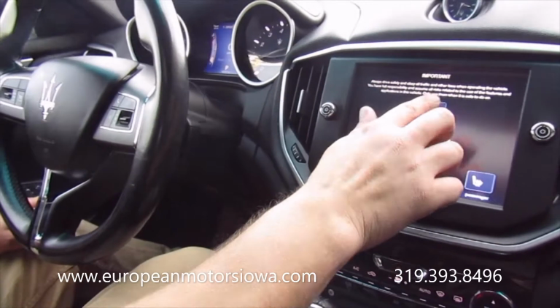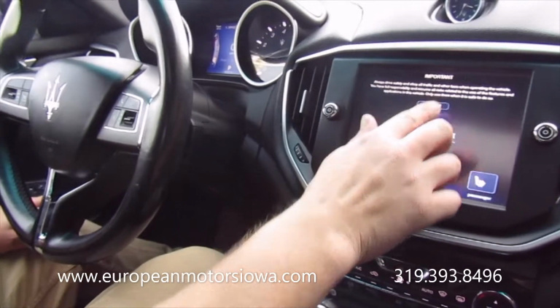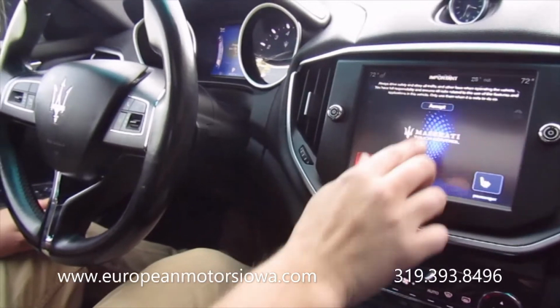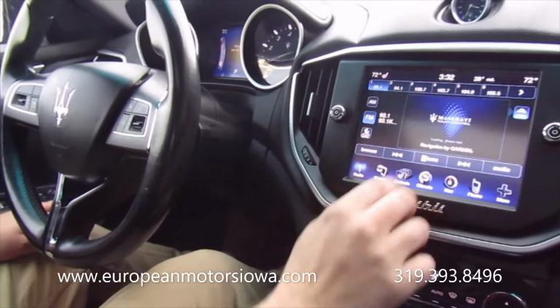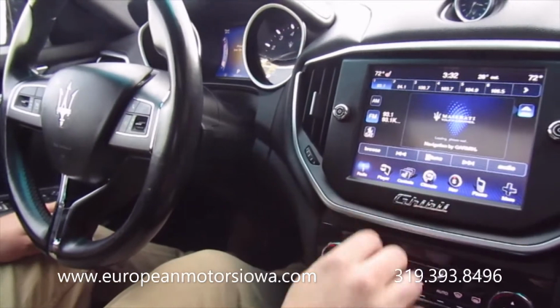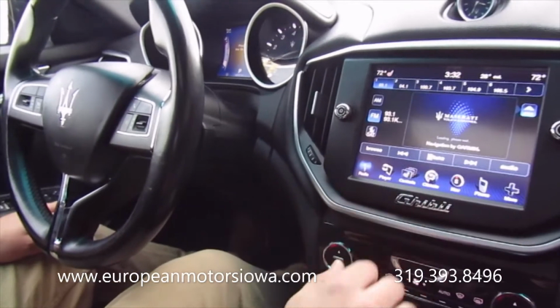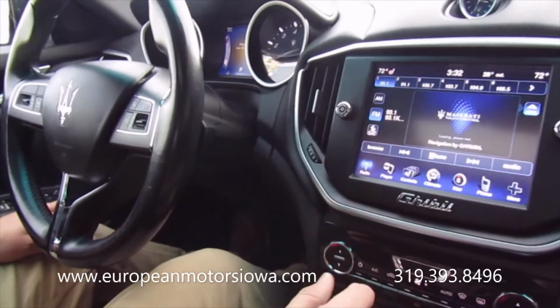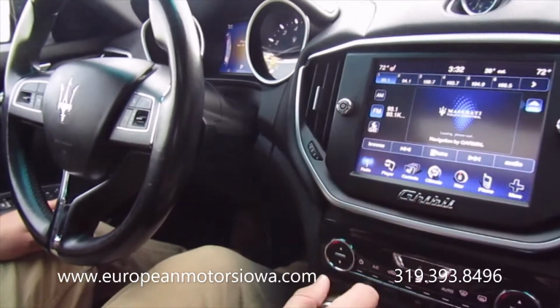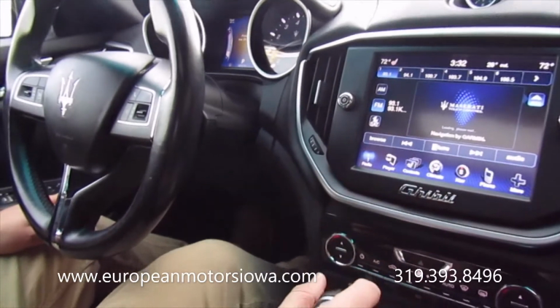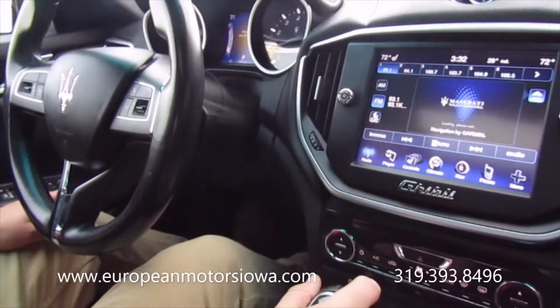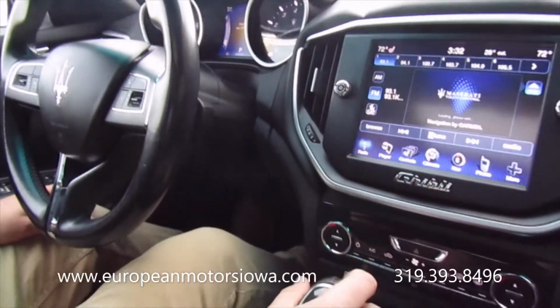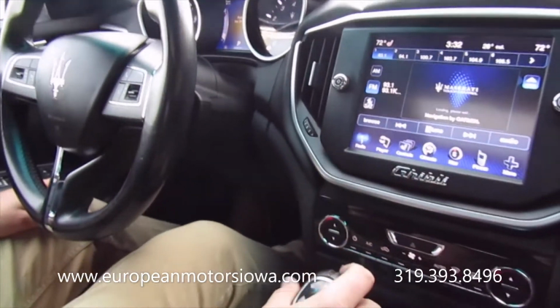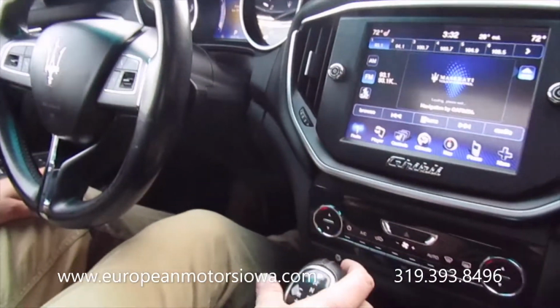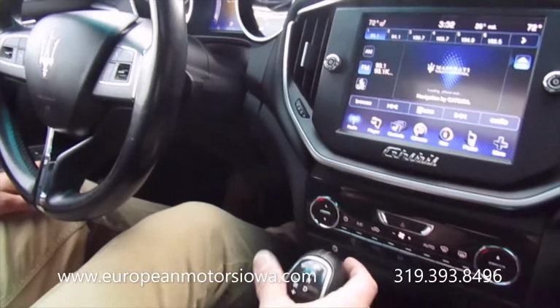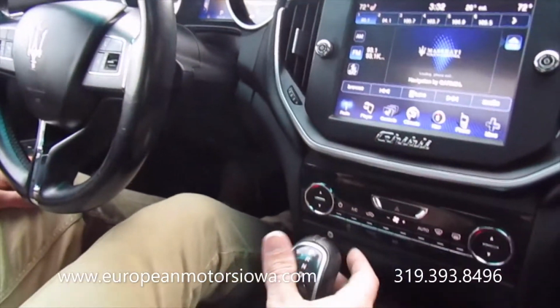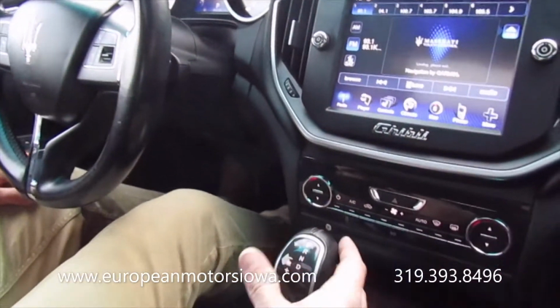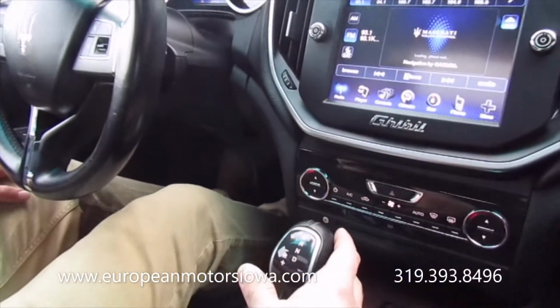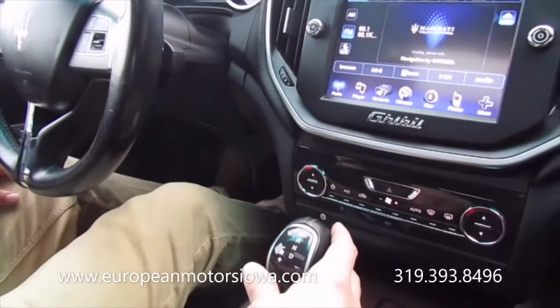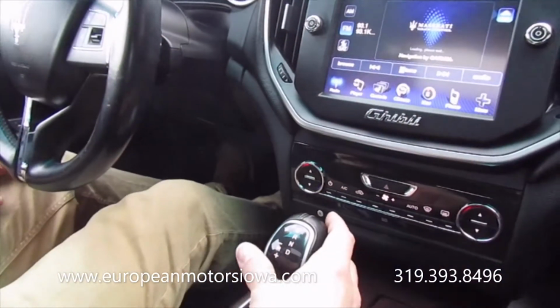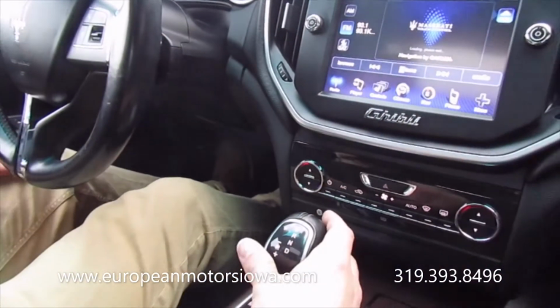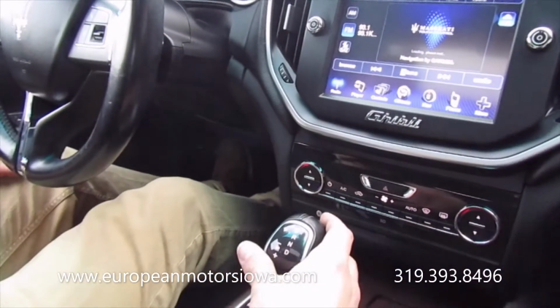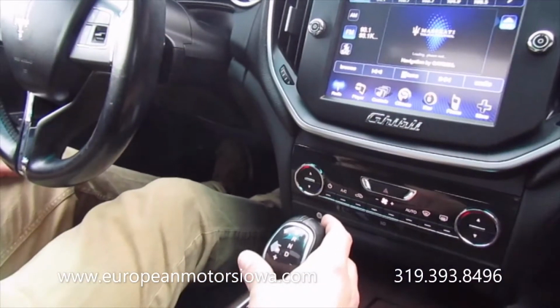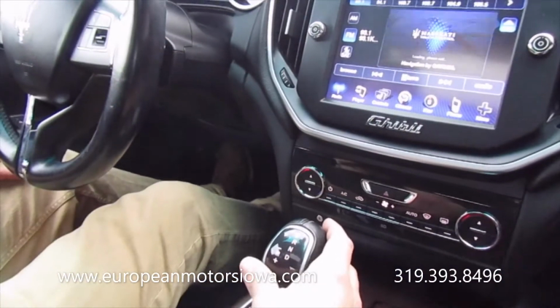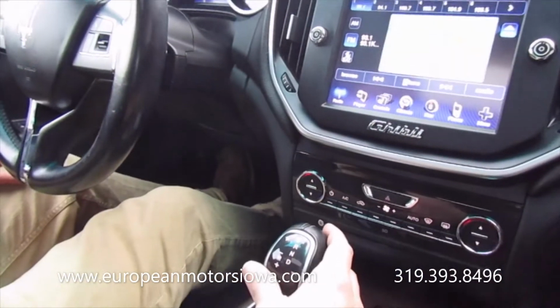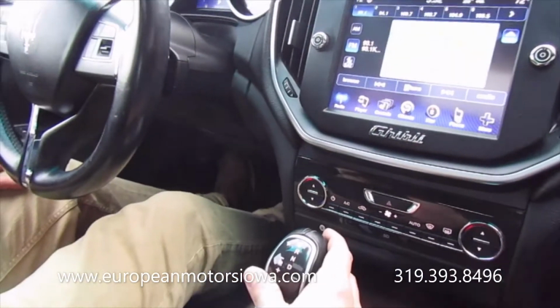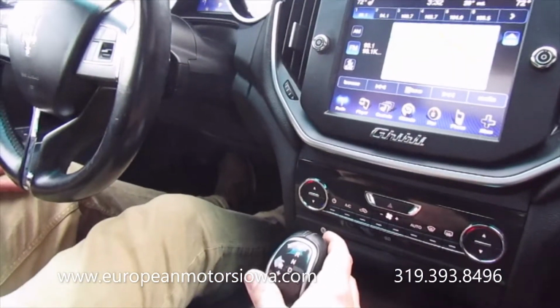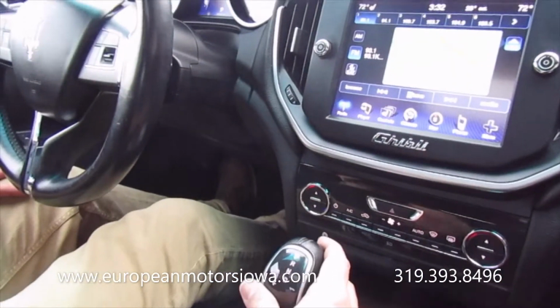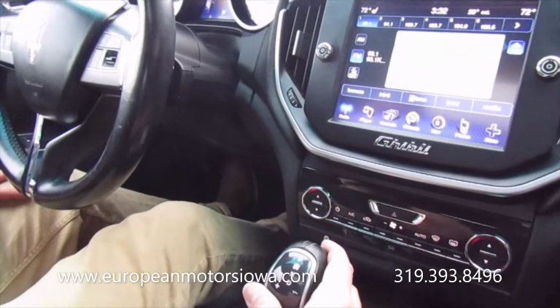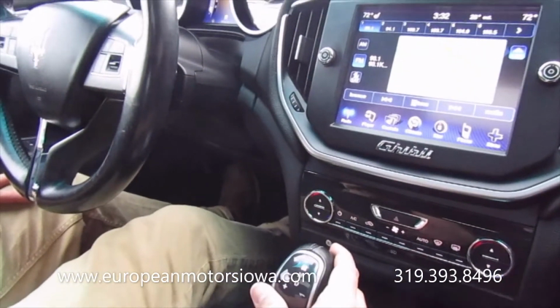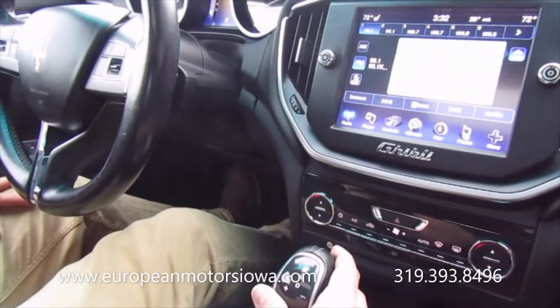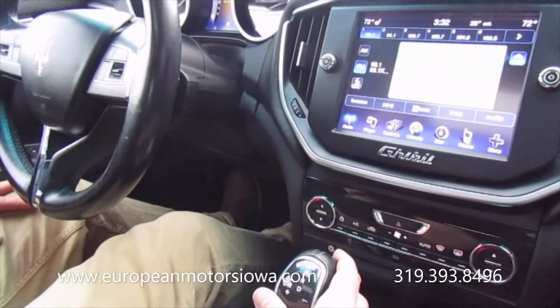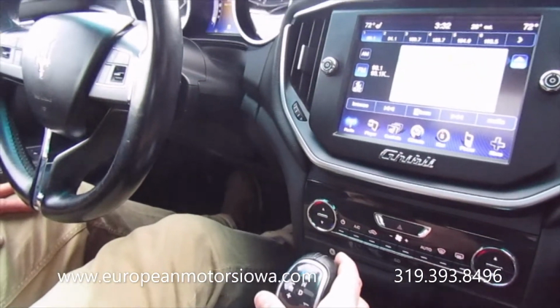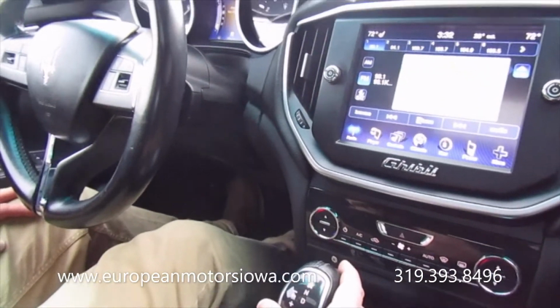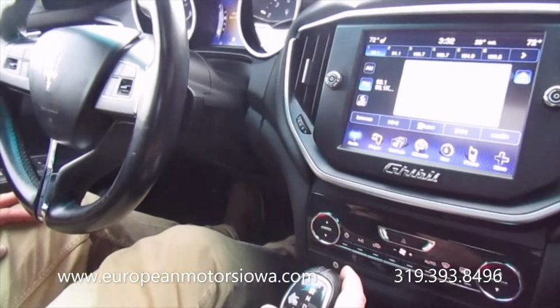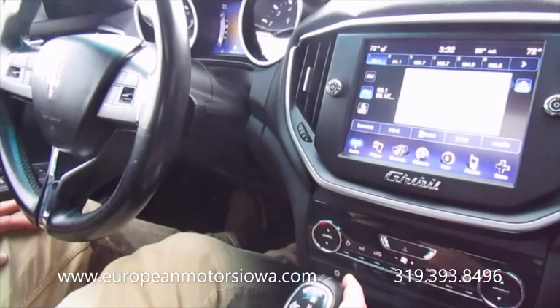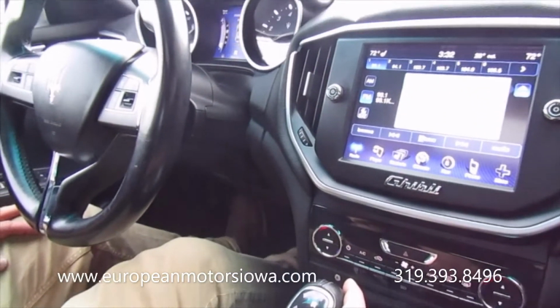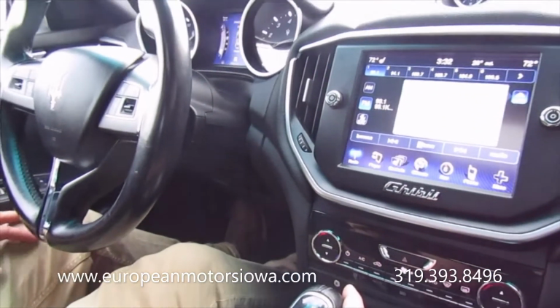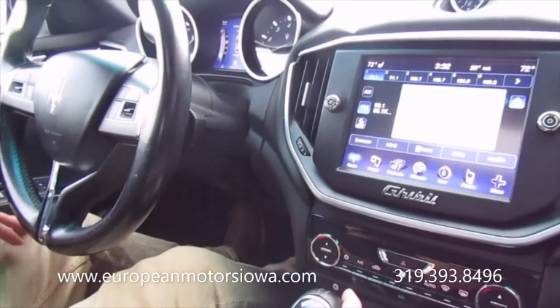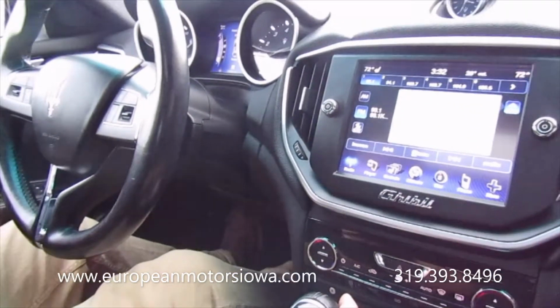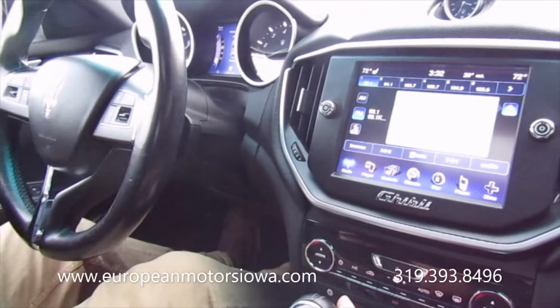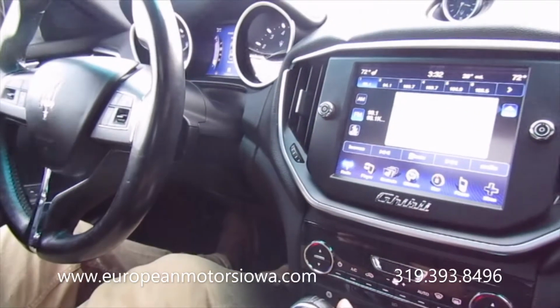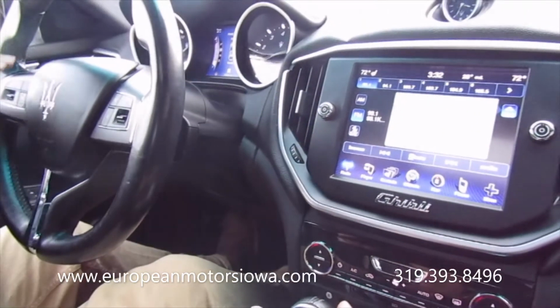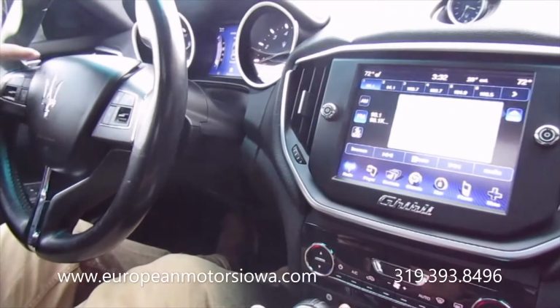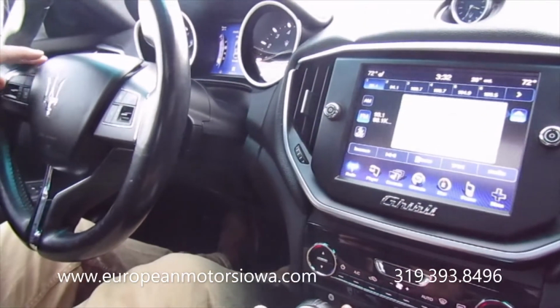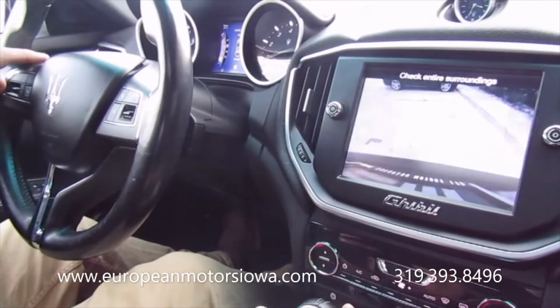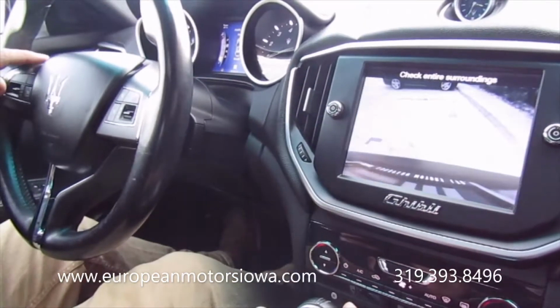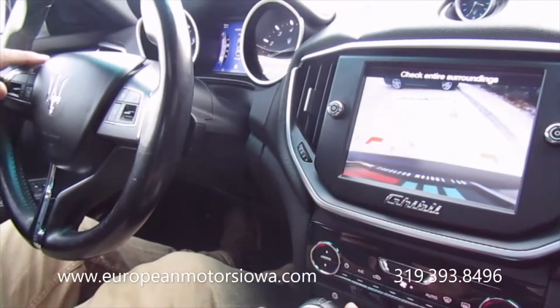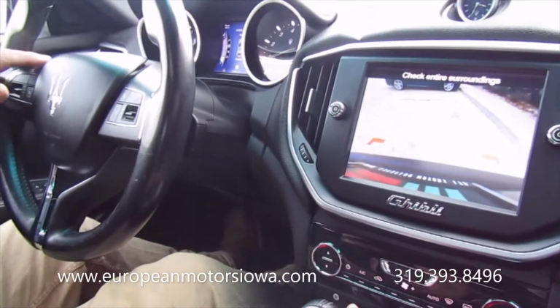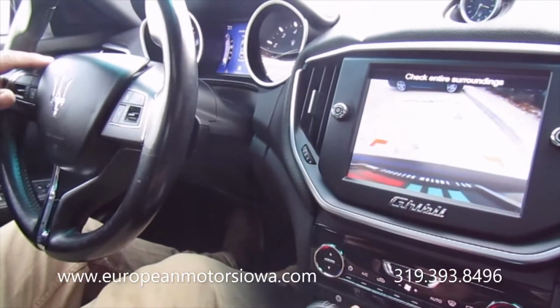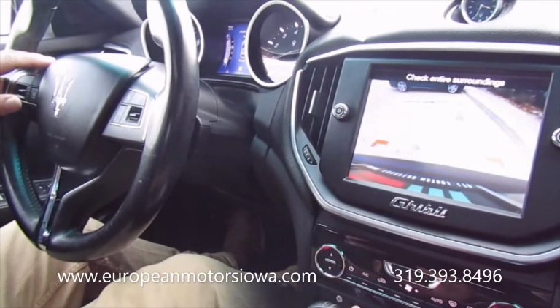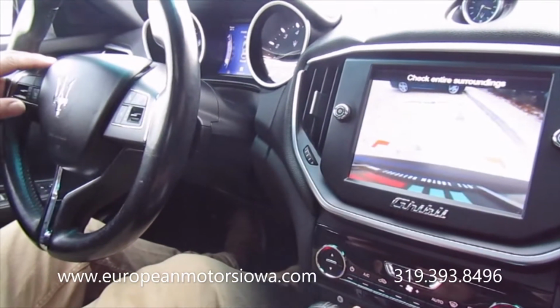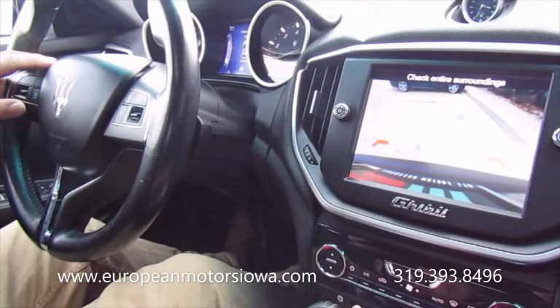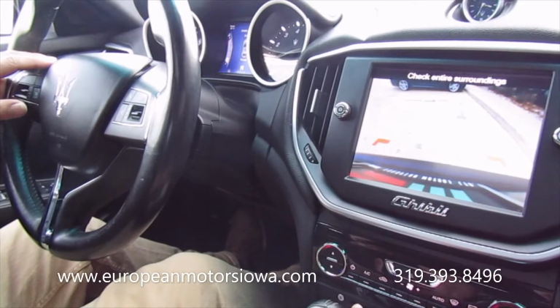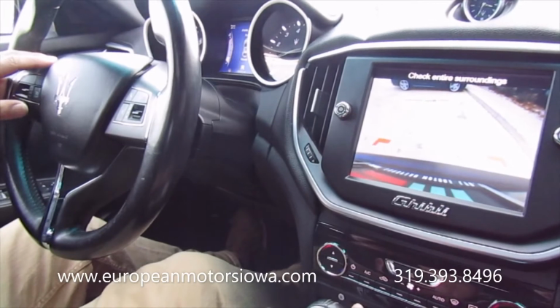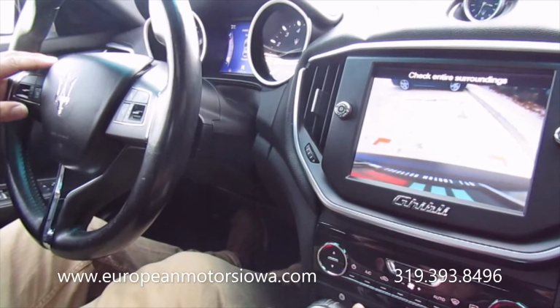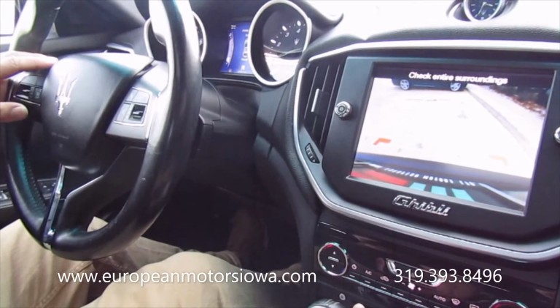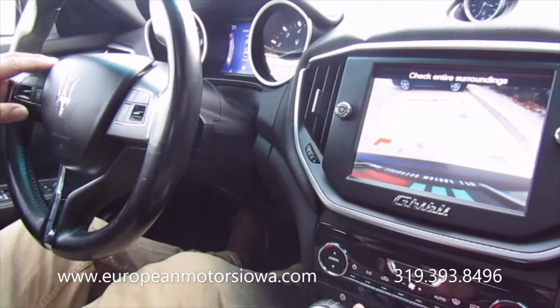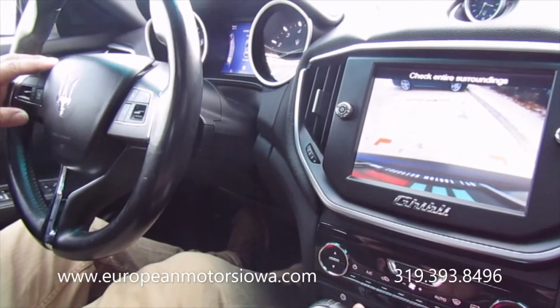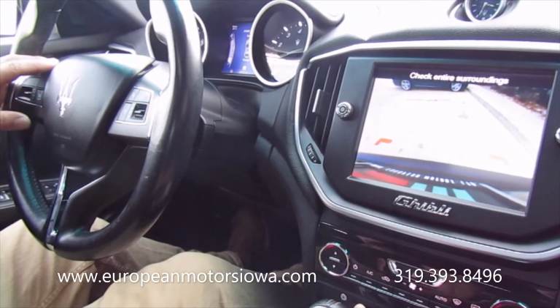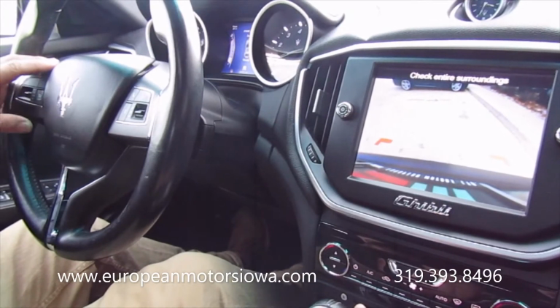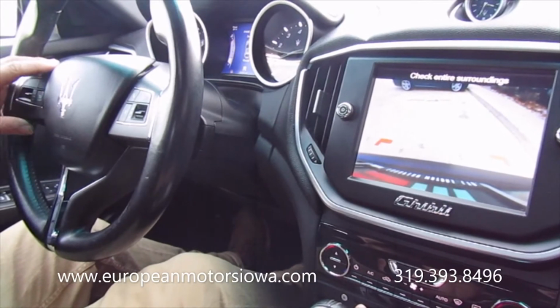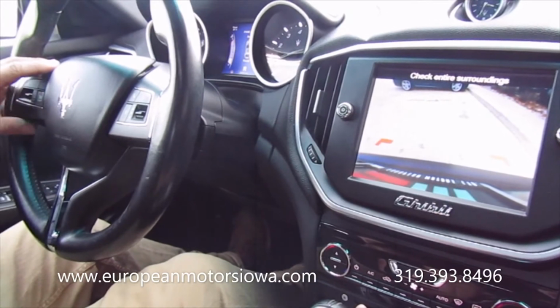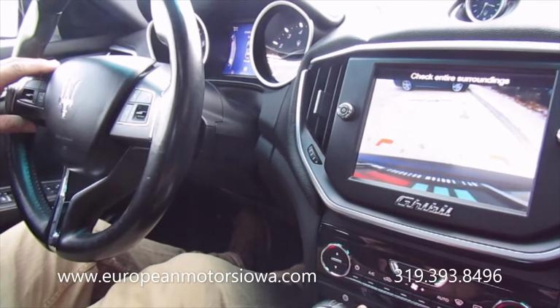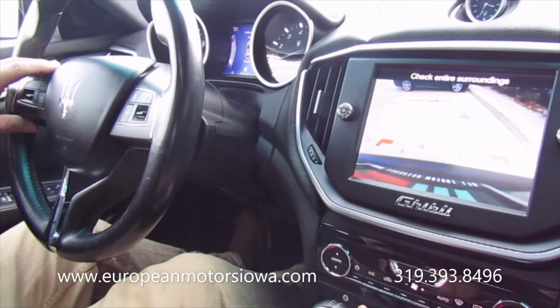Touchscreen radio and backup camera as well.